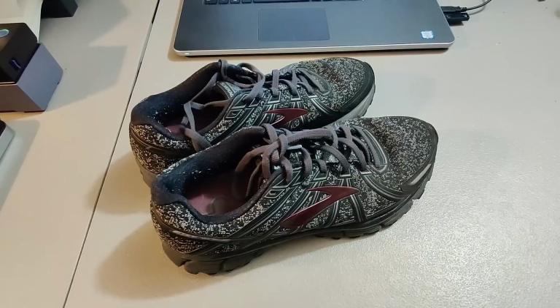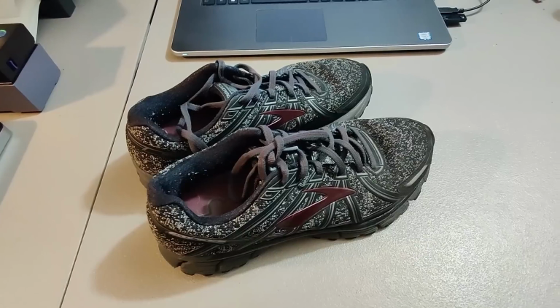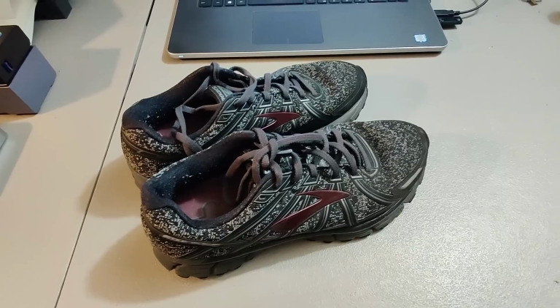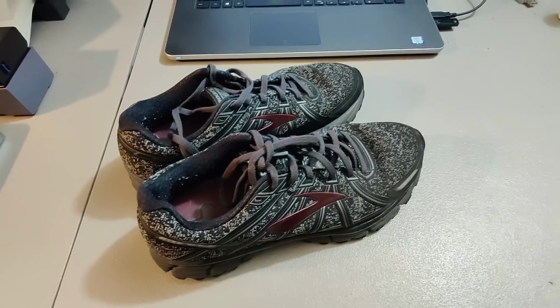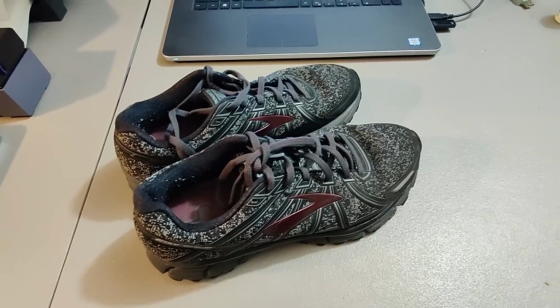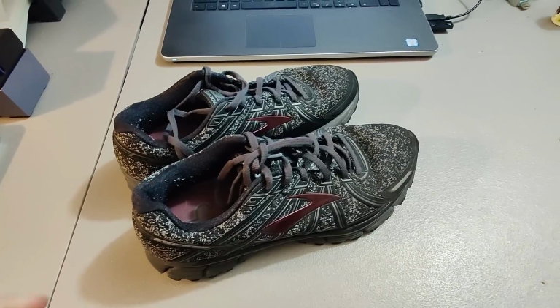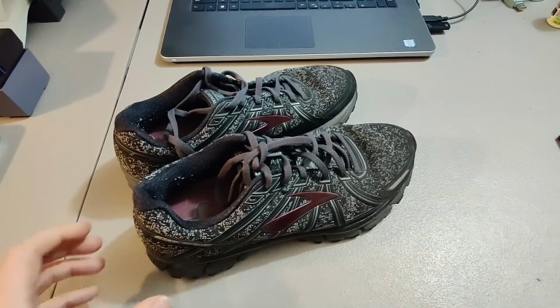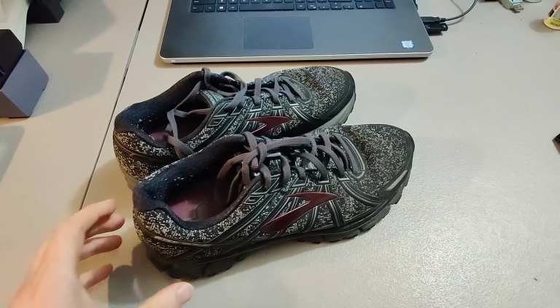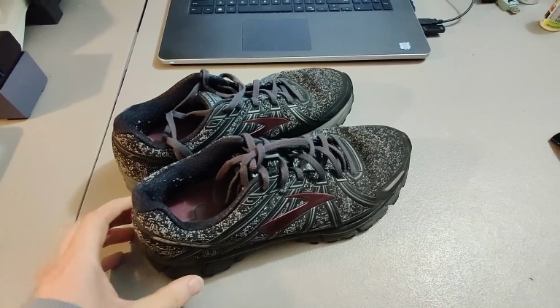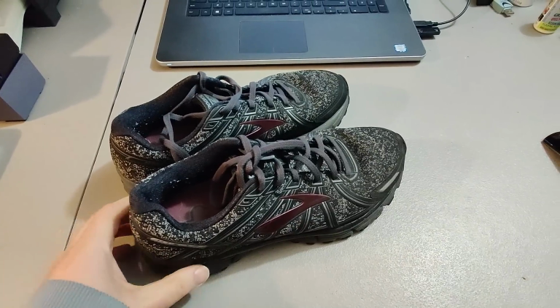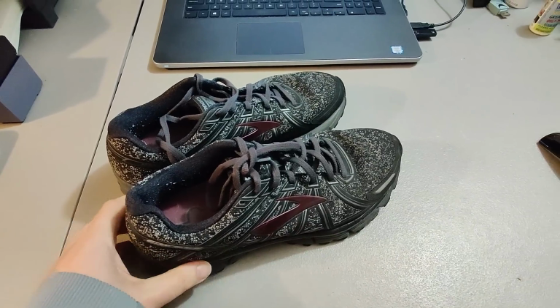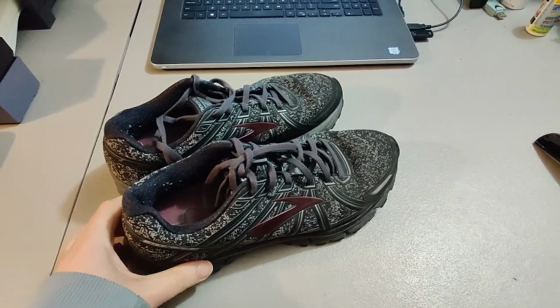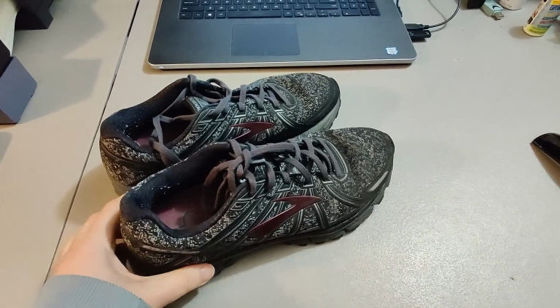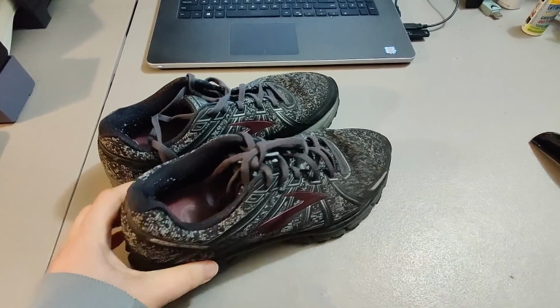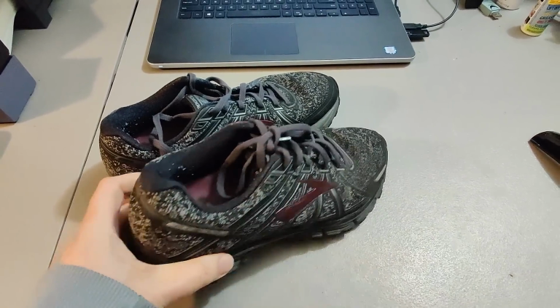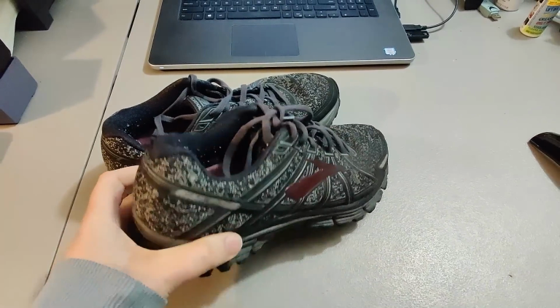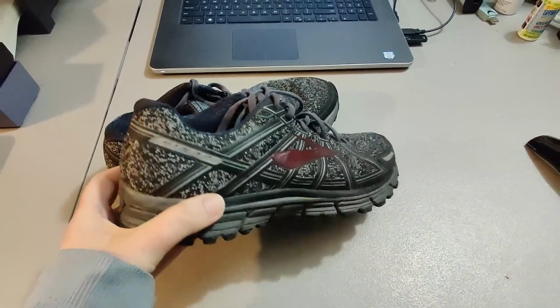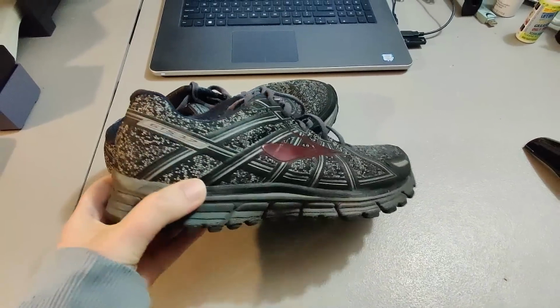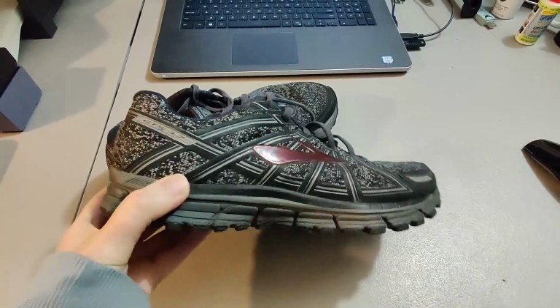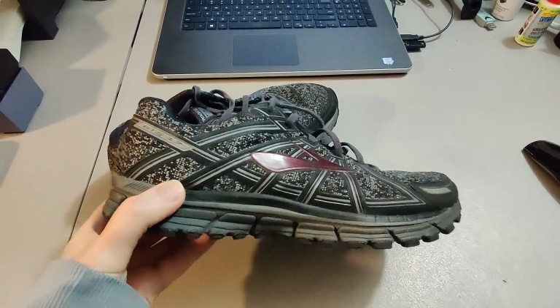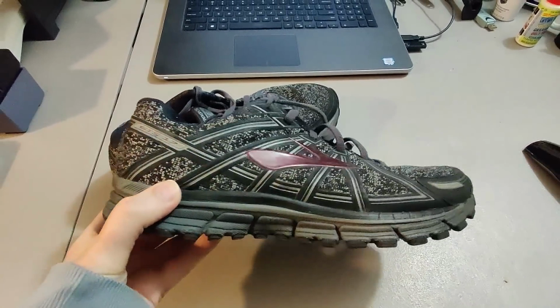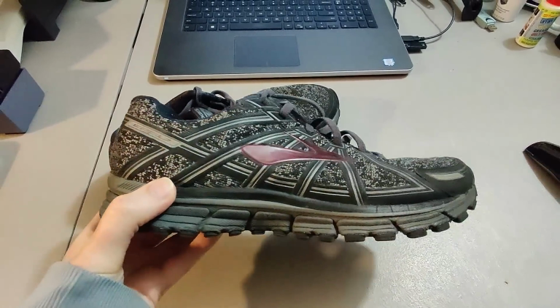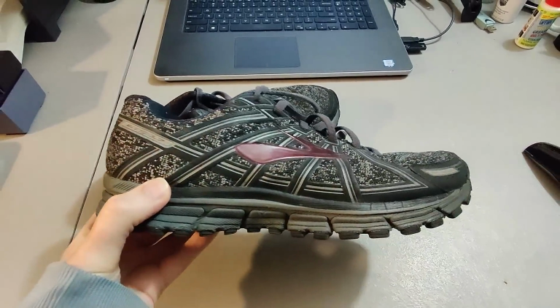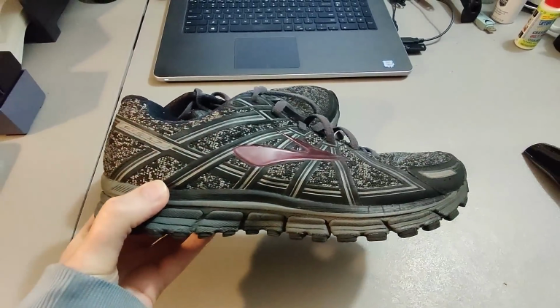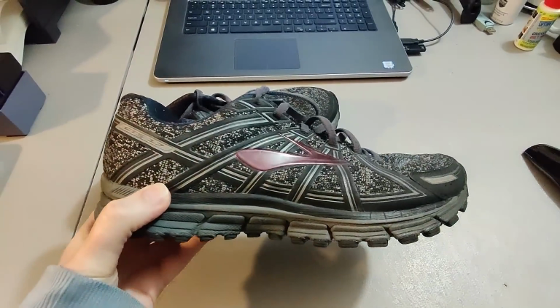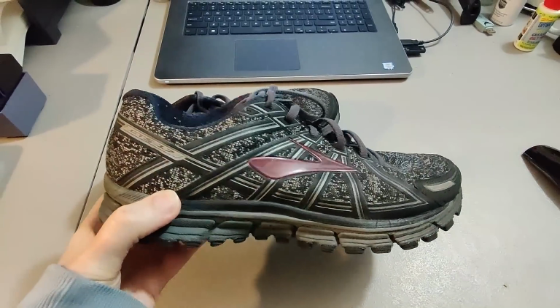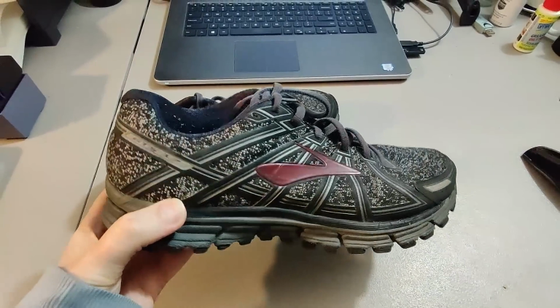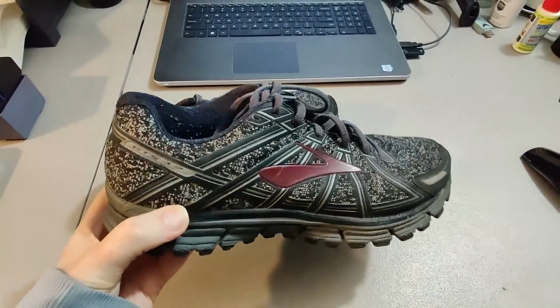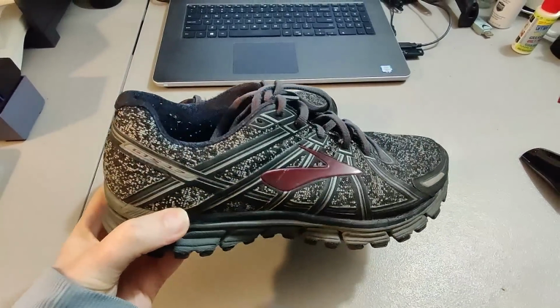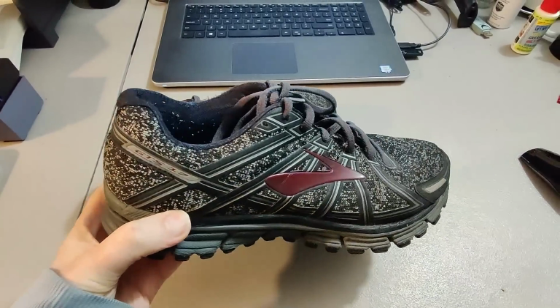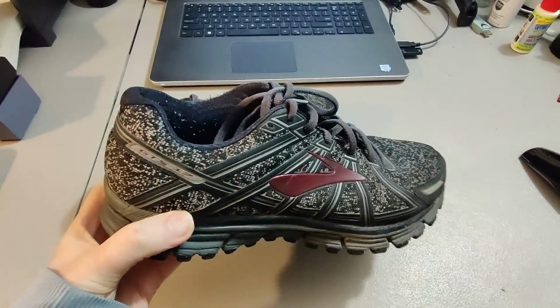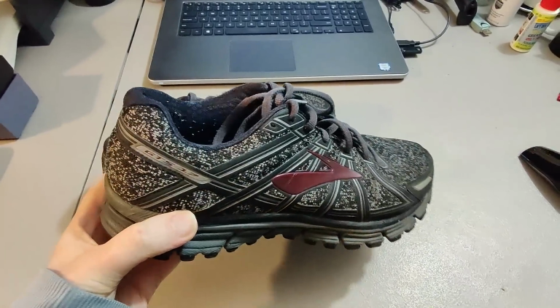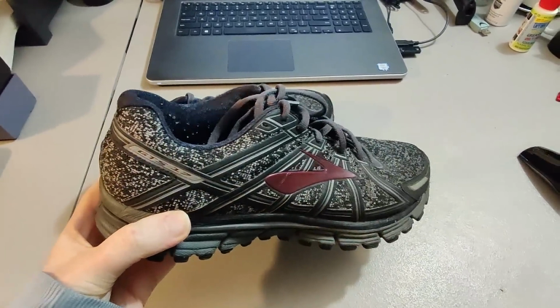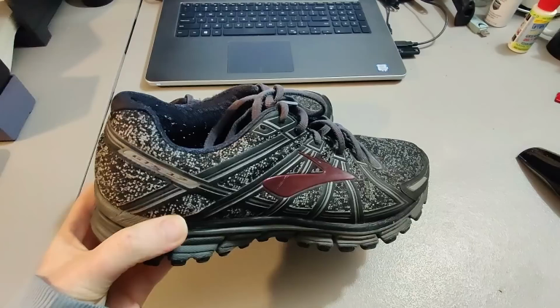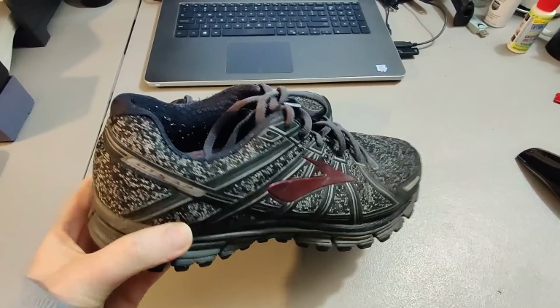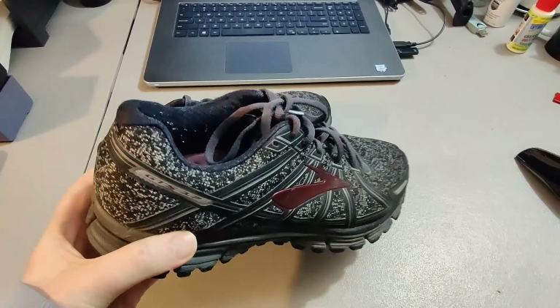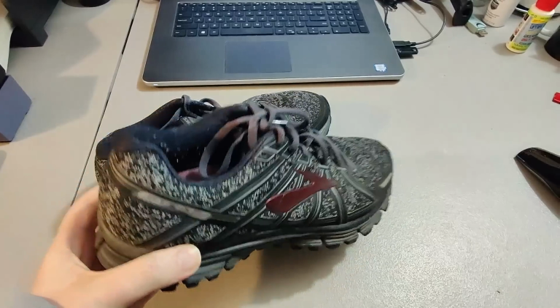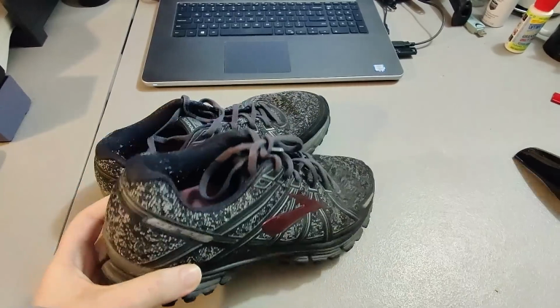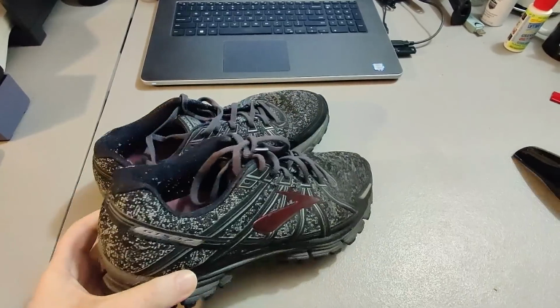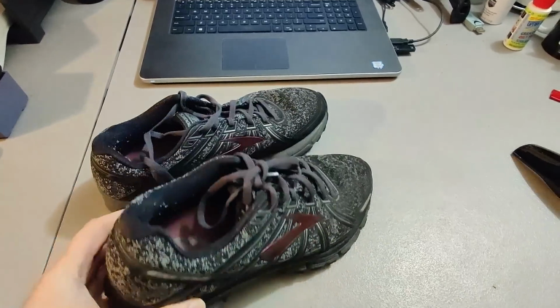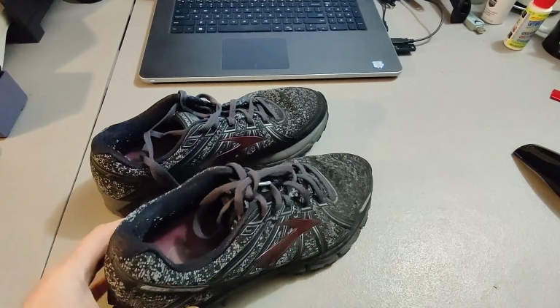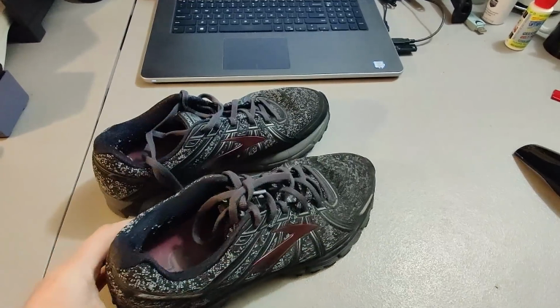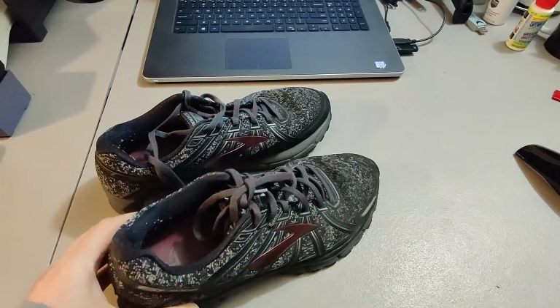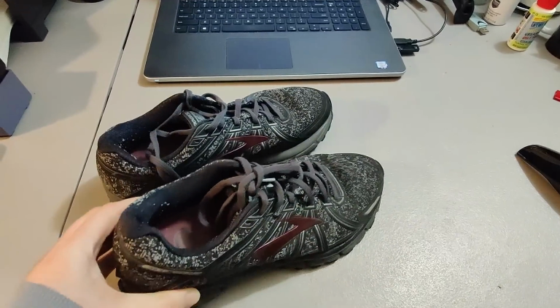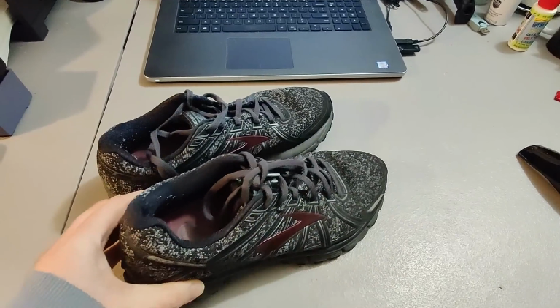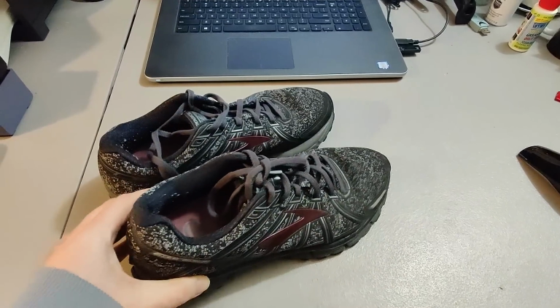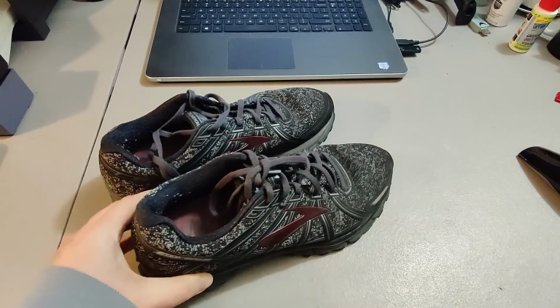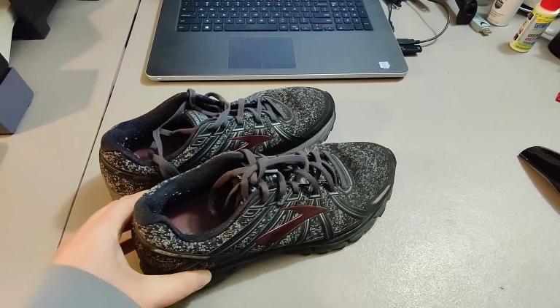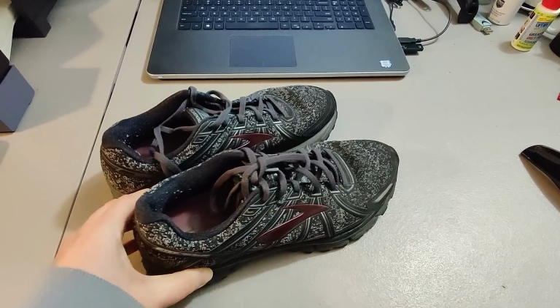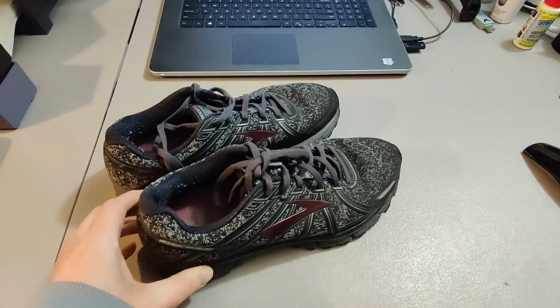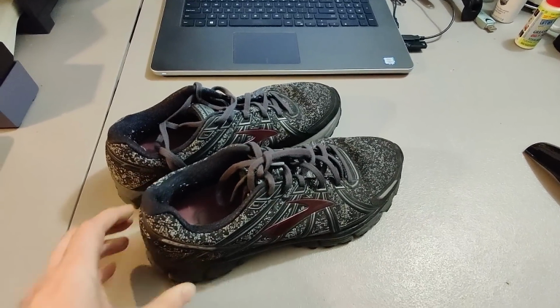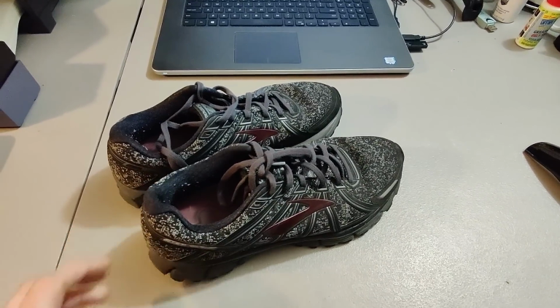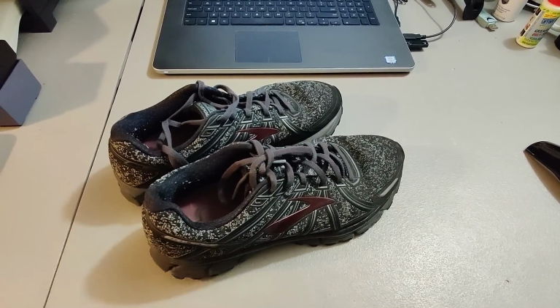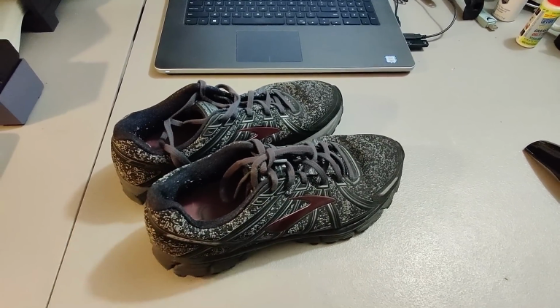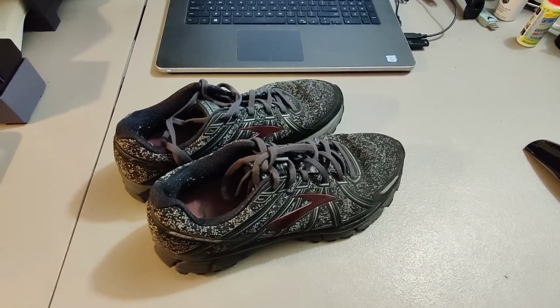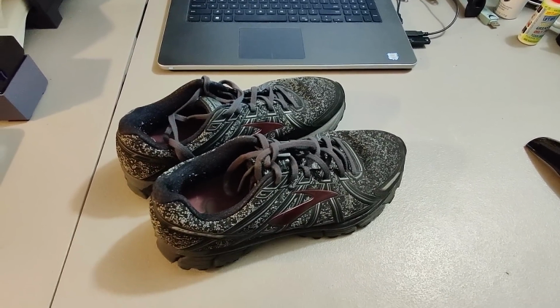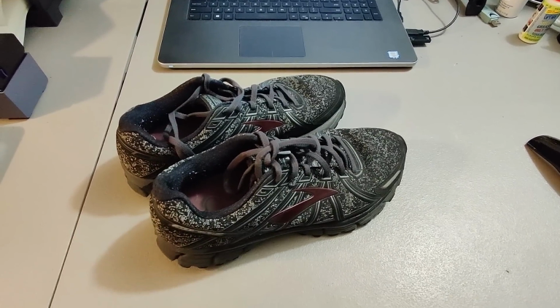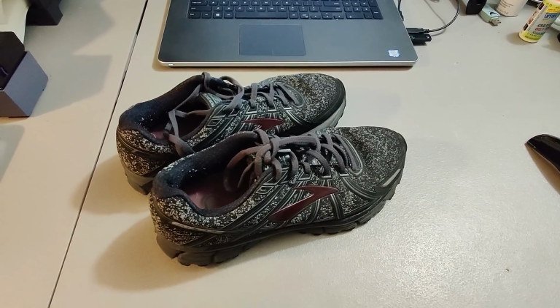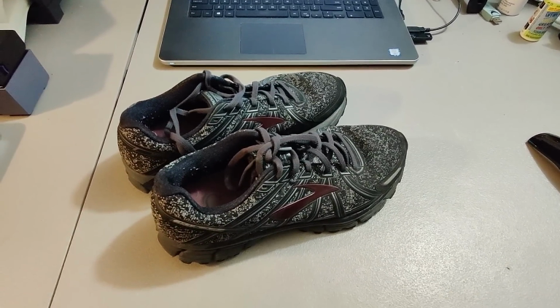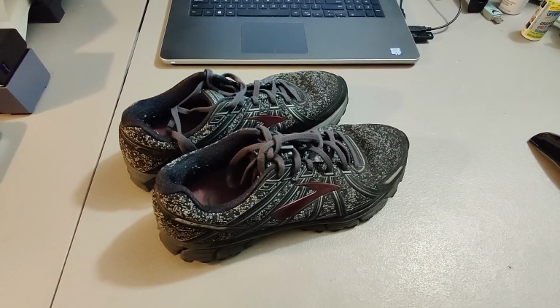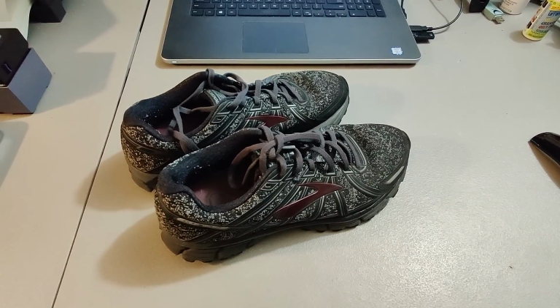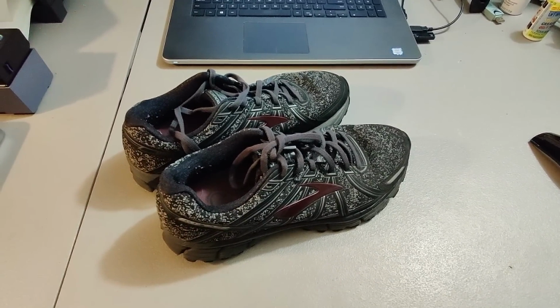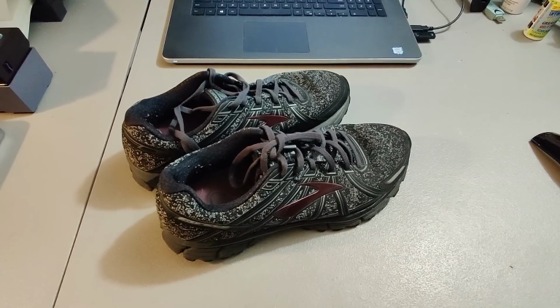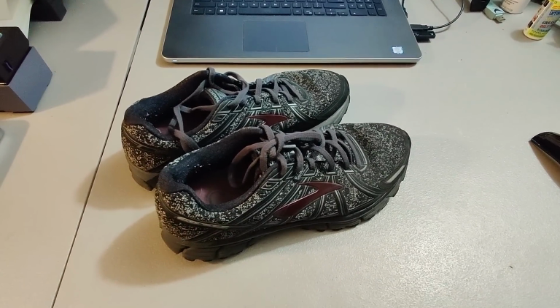Sold this pair of Brooks shoes. Got these at Goodwill for $5 and sold them for $20 plus shipping.